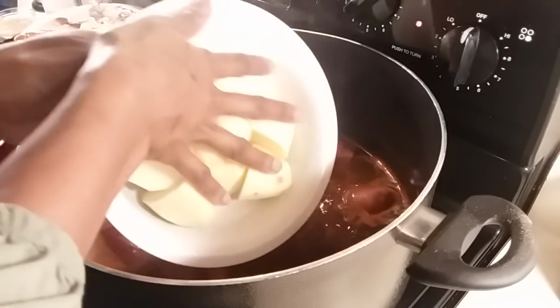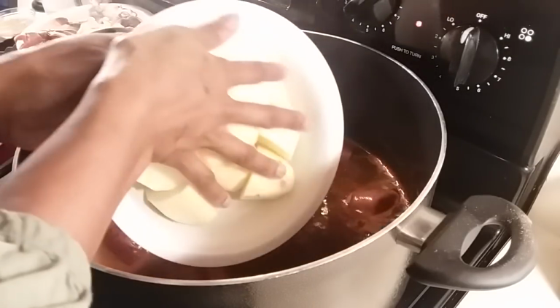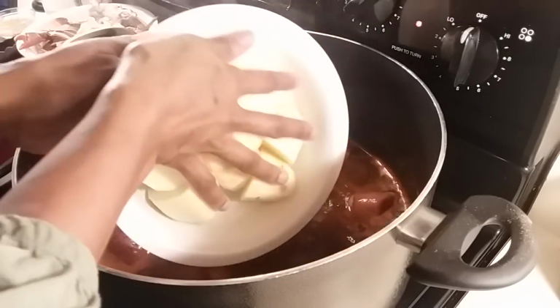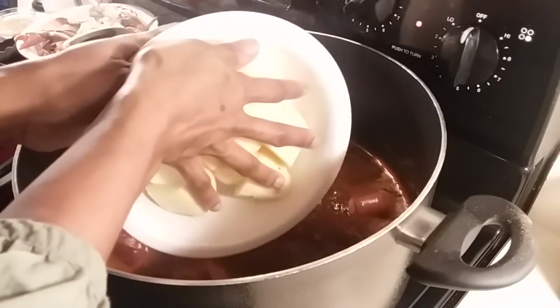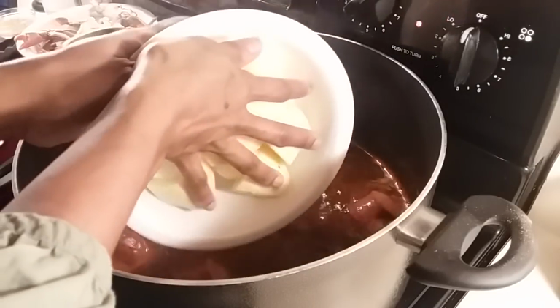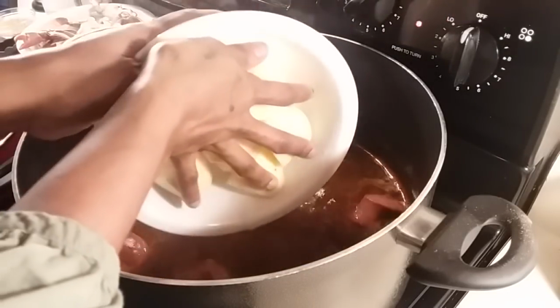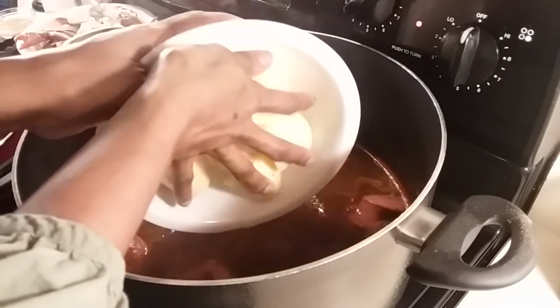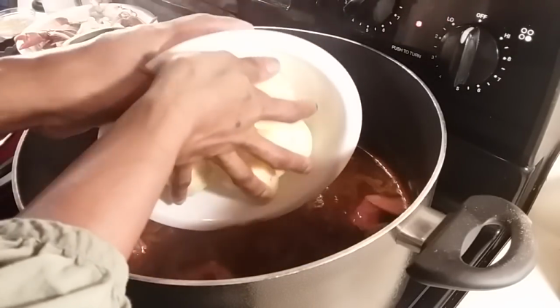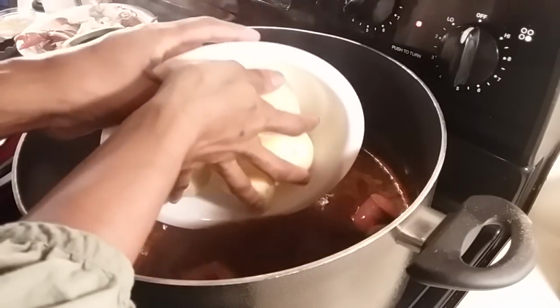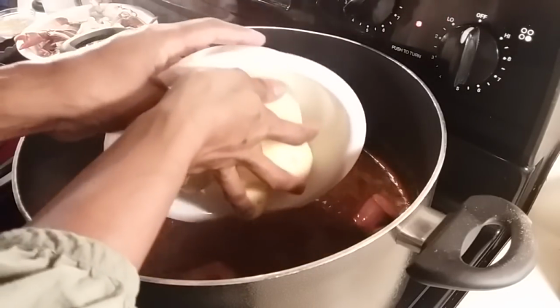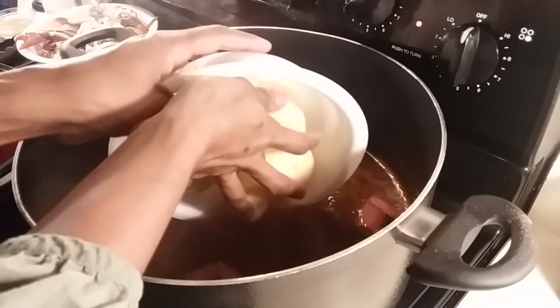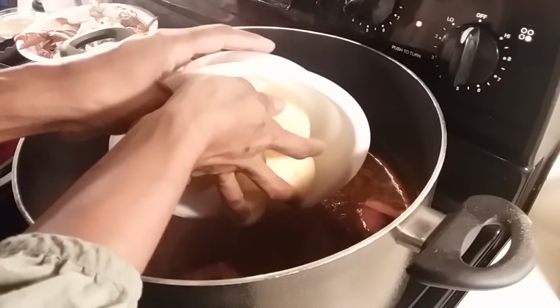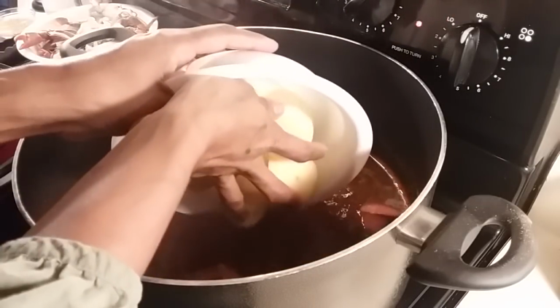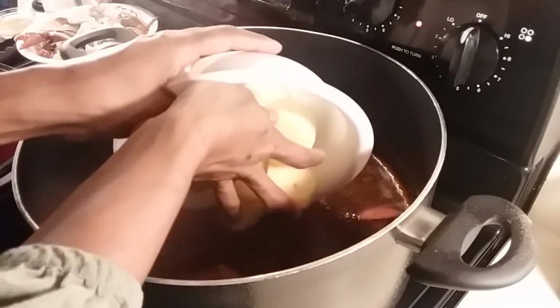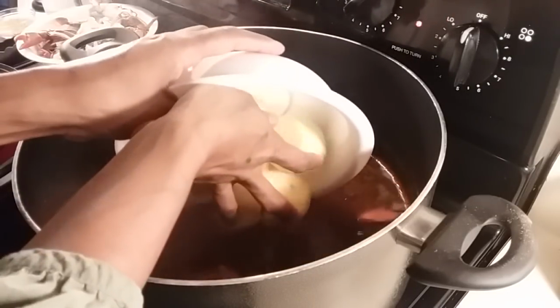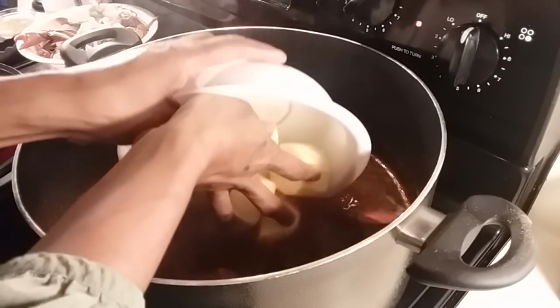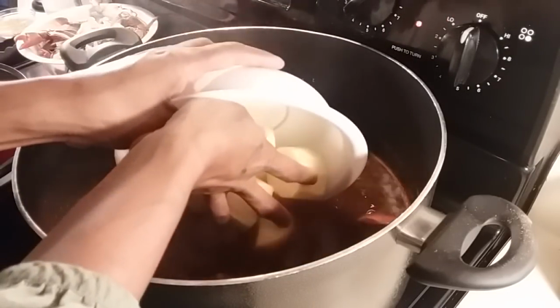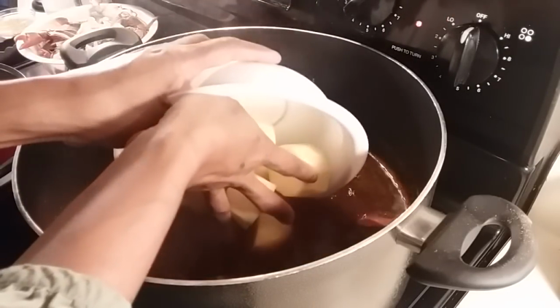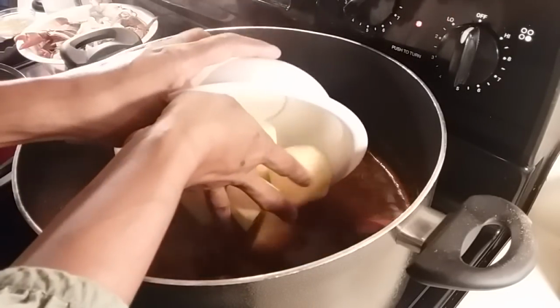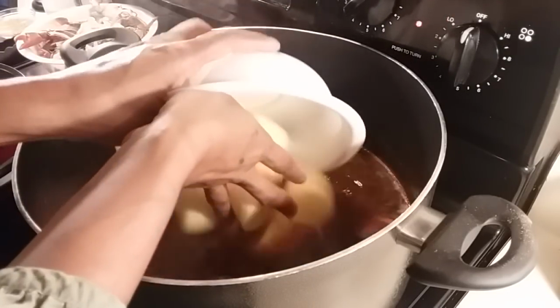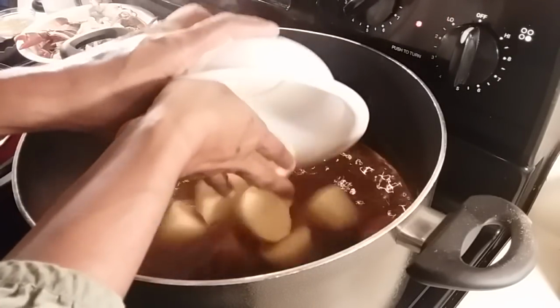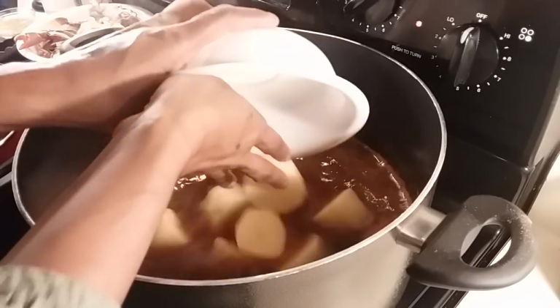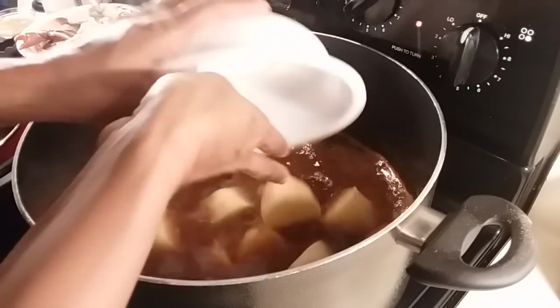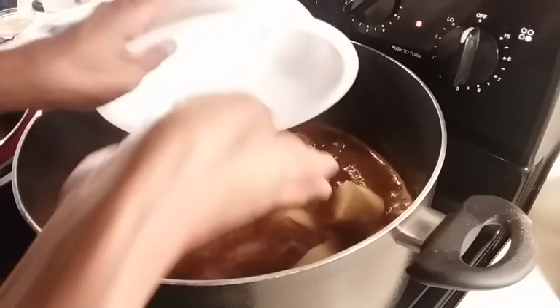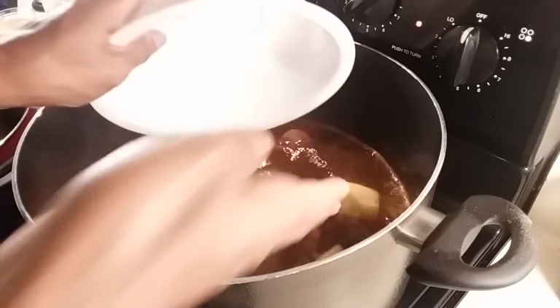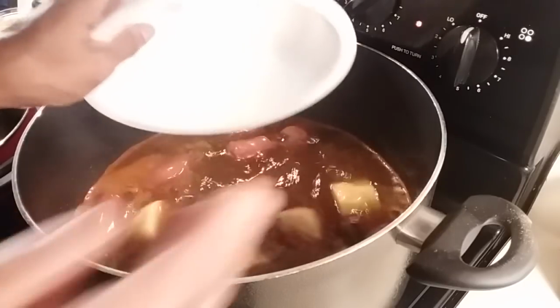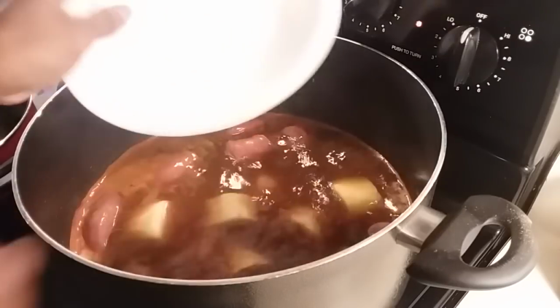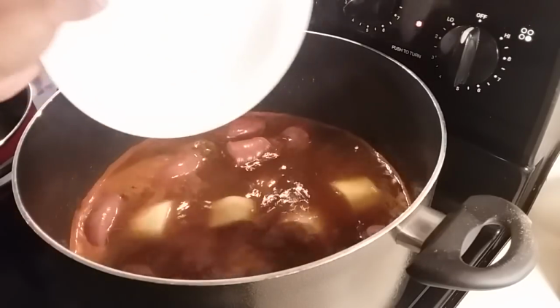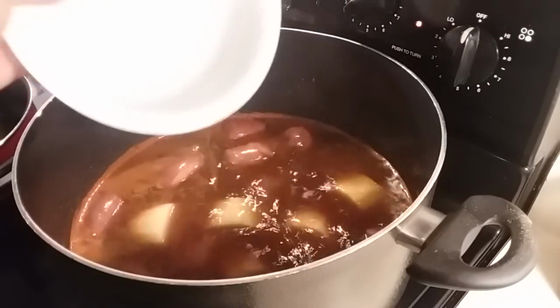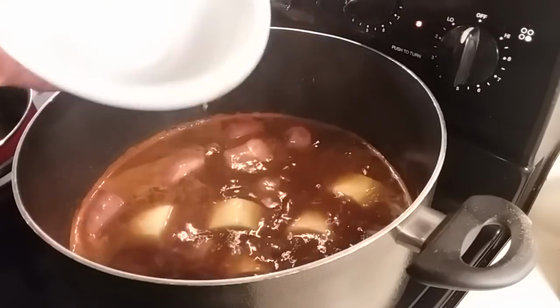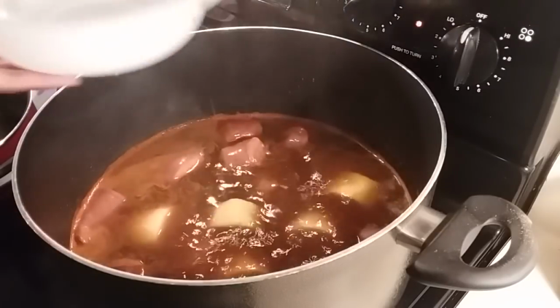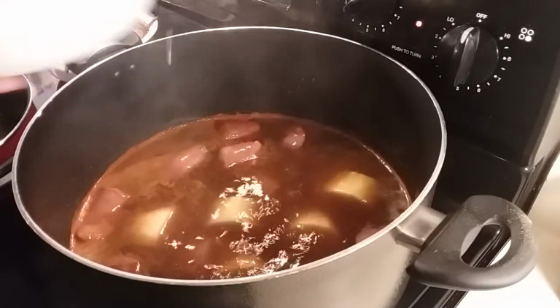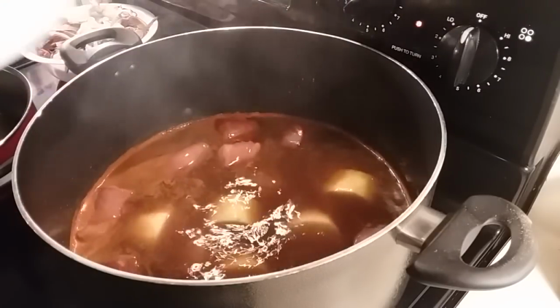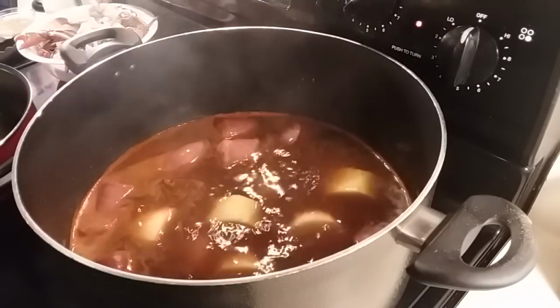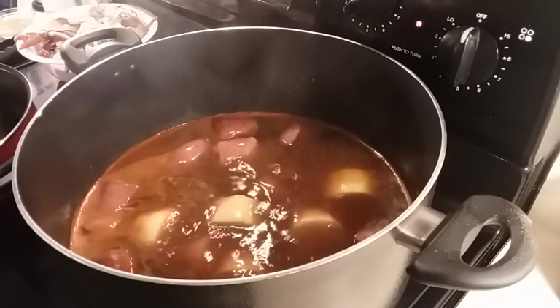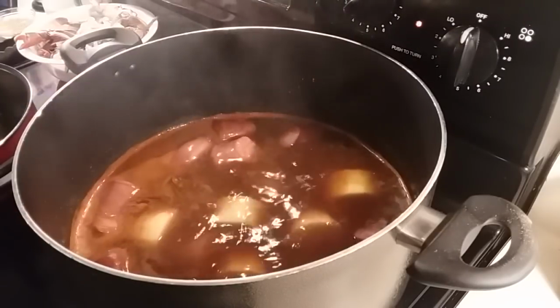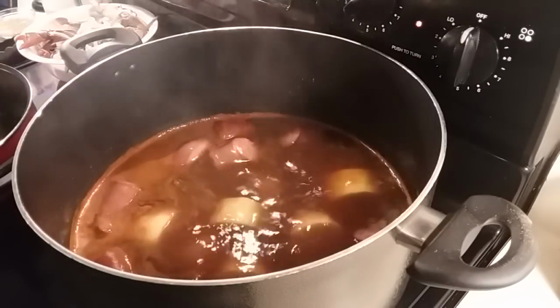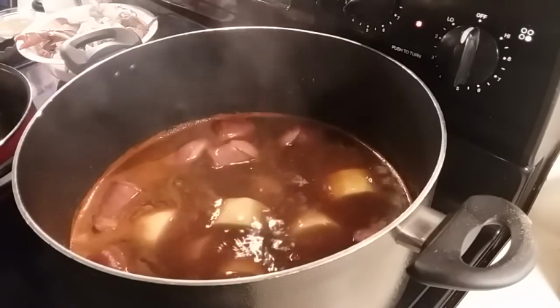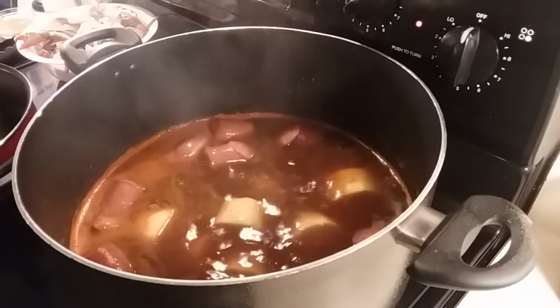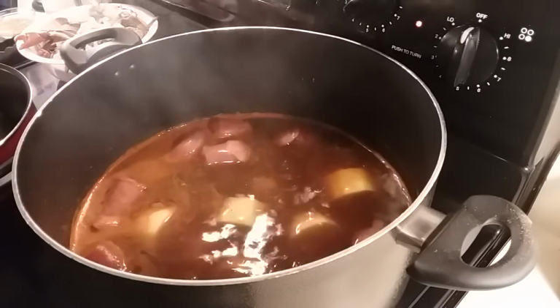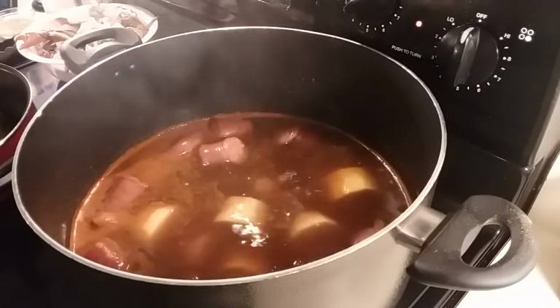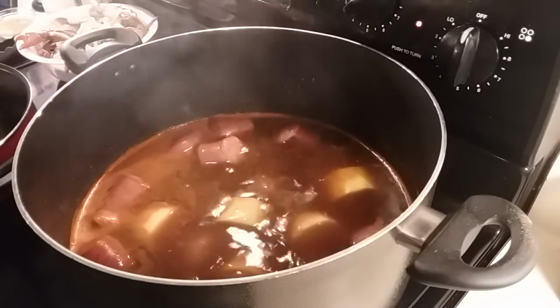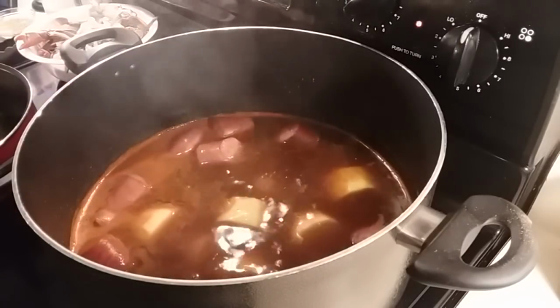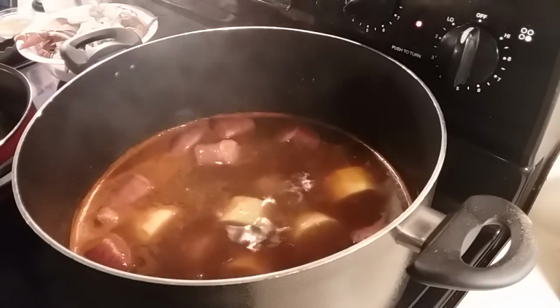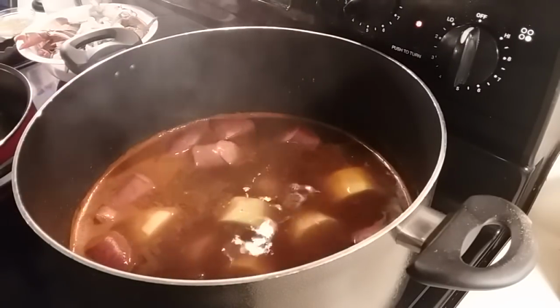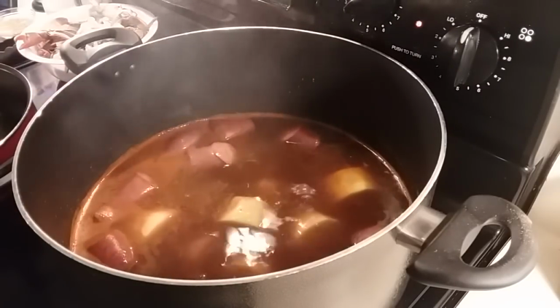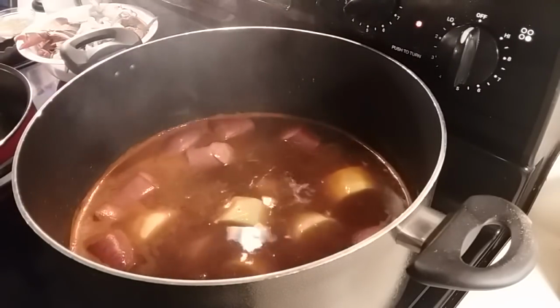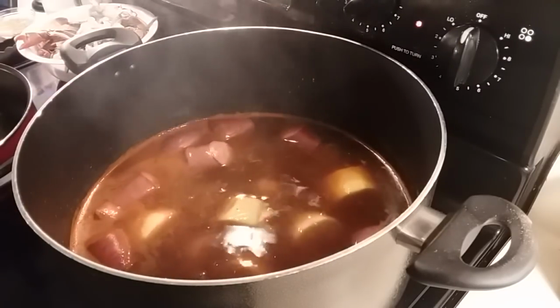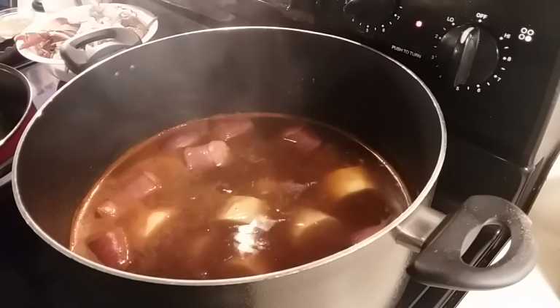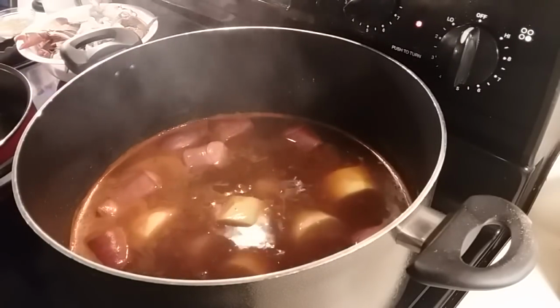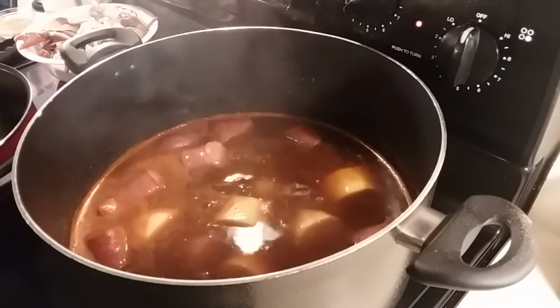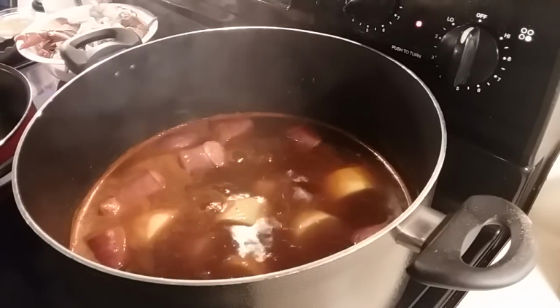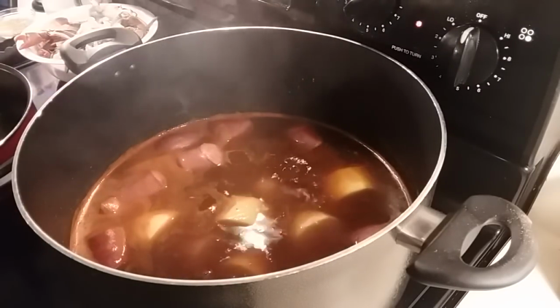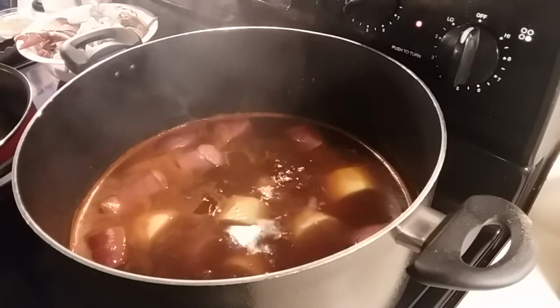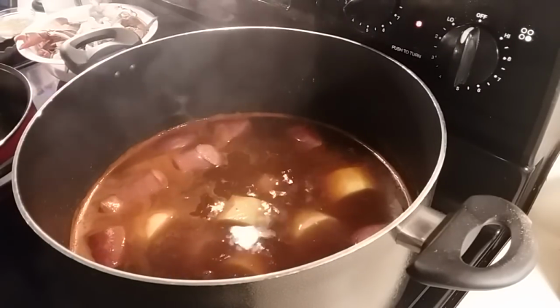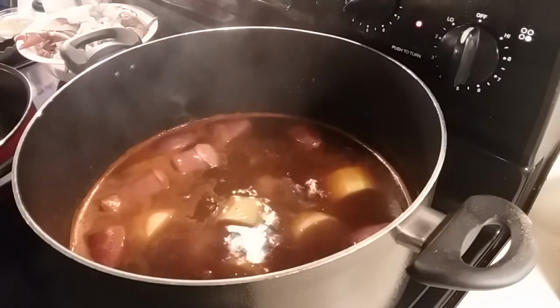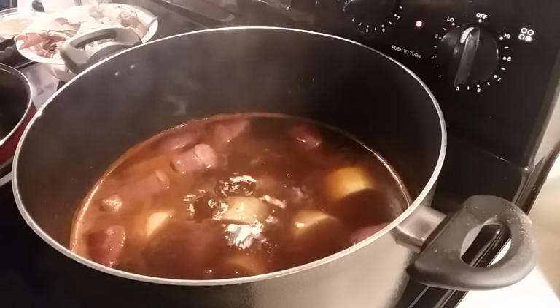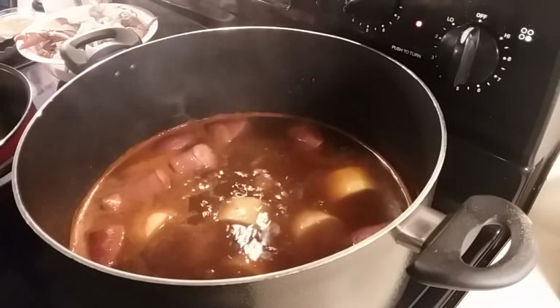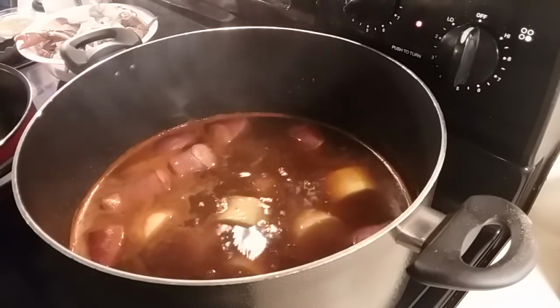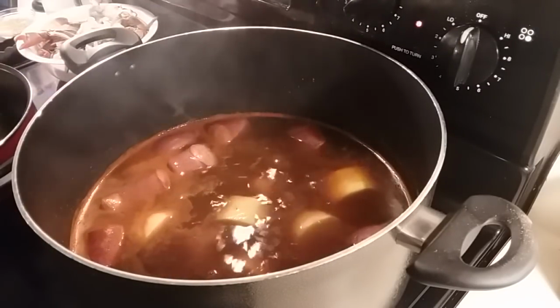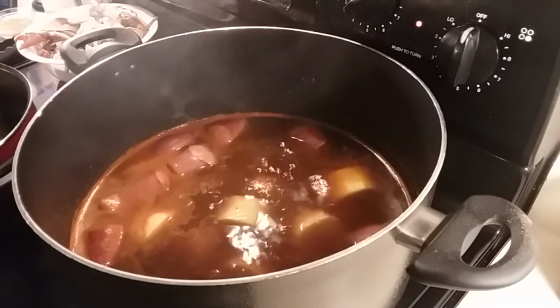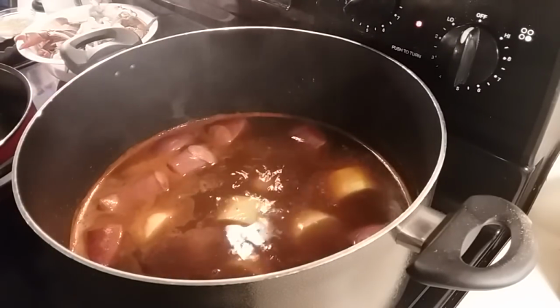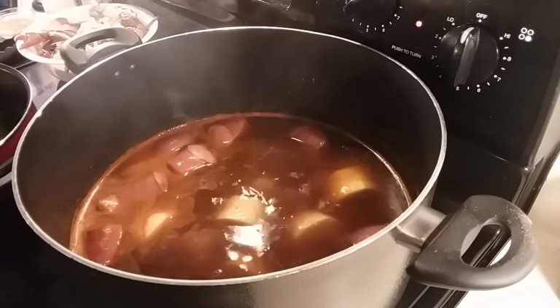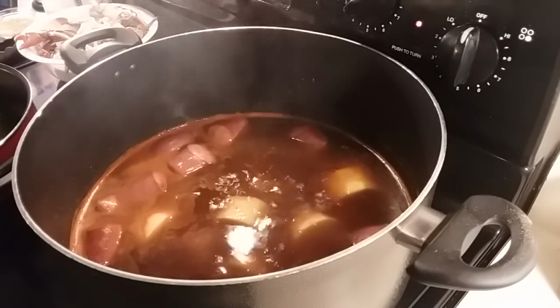Okay, next I'm going to add my potatoes, and you can add corn and eggs if you're going to use those. I'm going to cook them another 10 minutes.